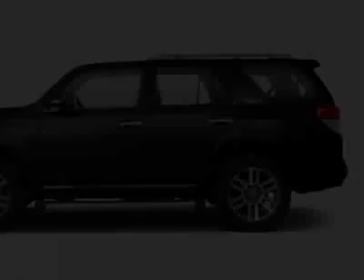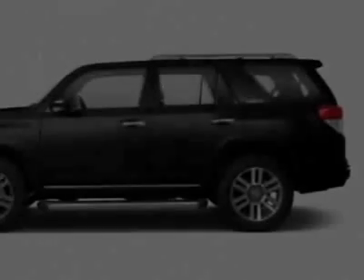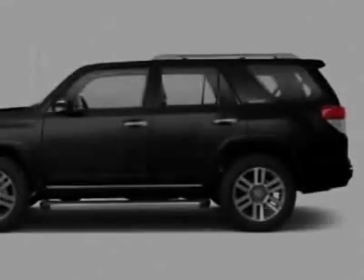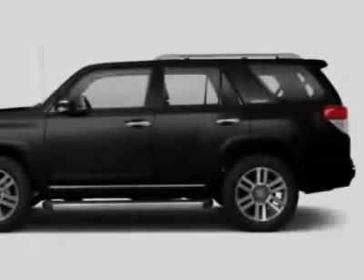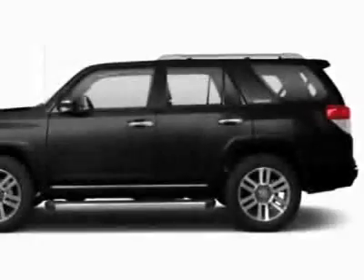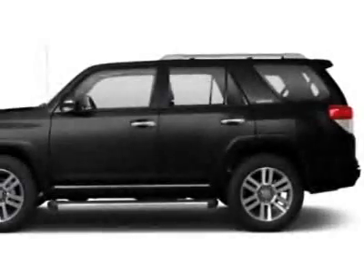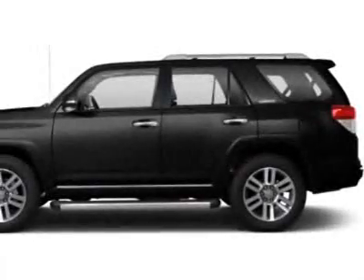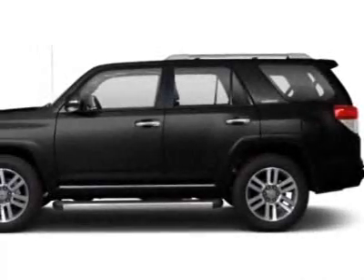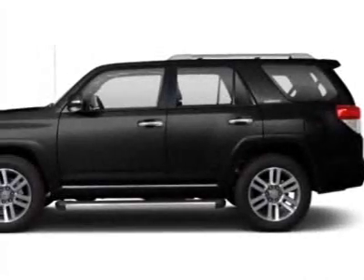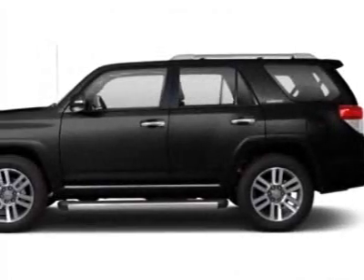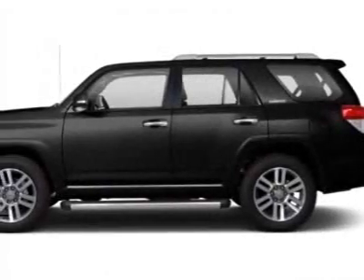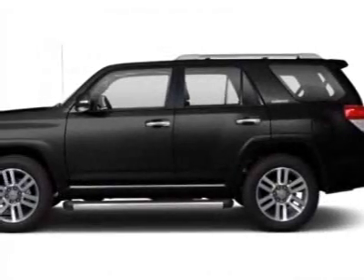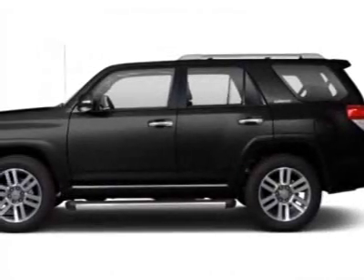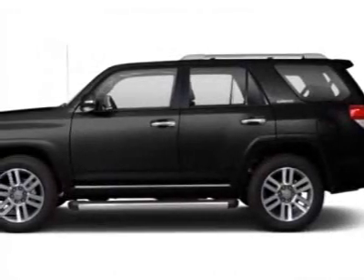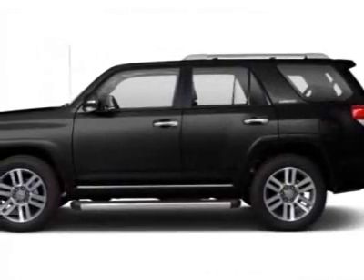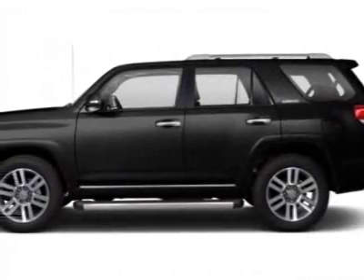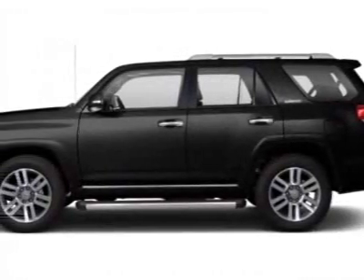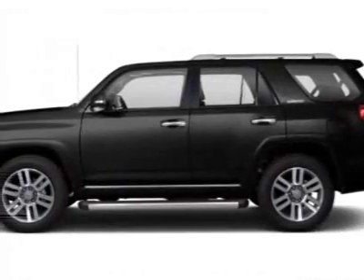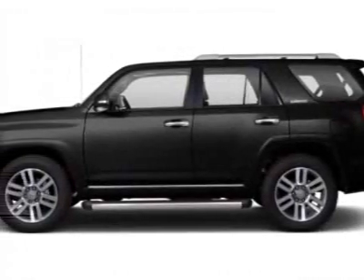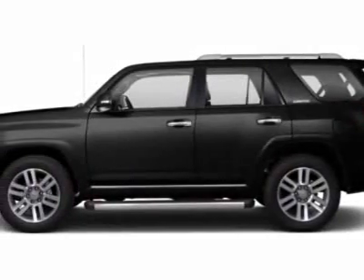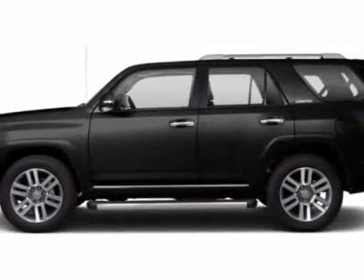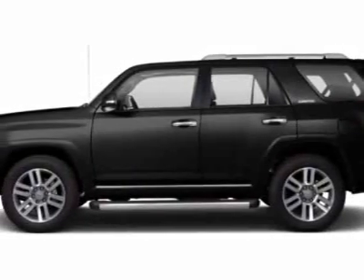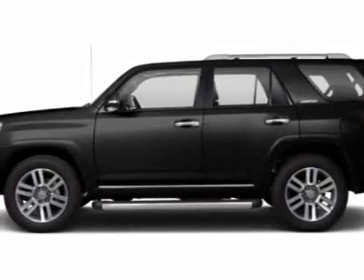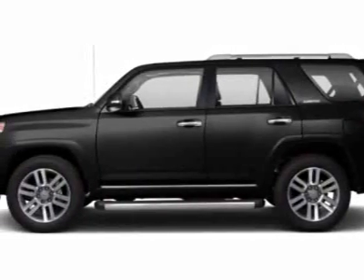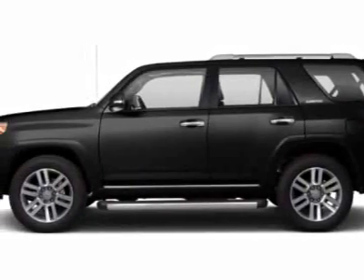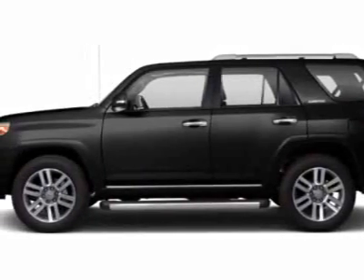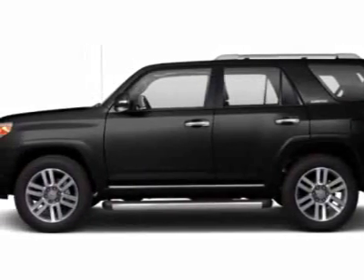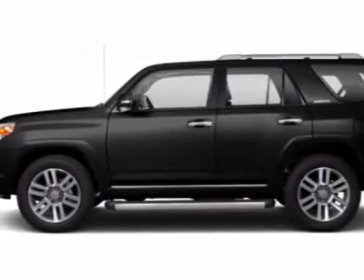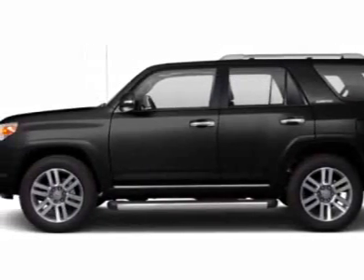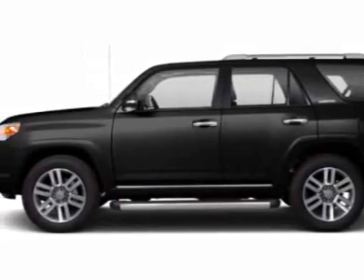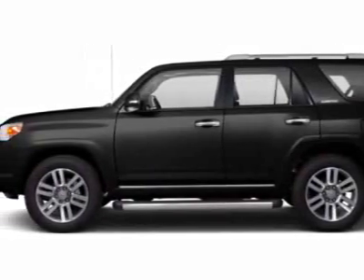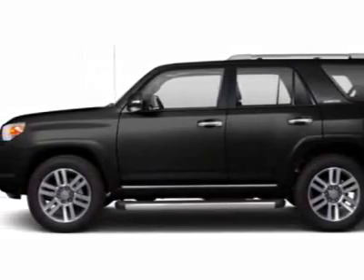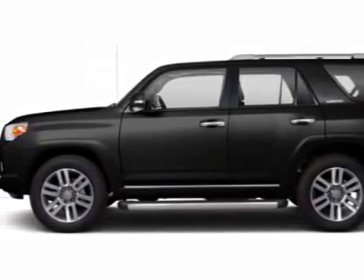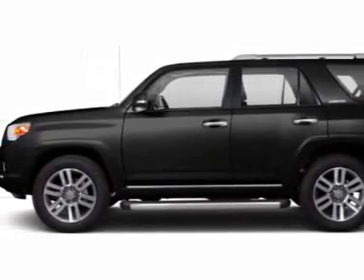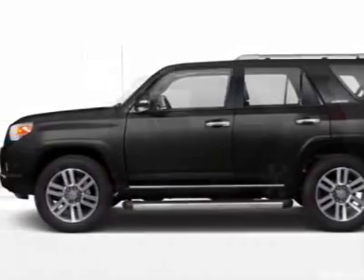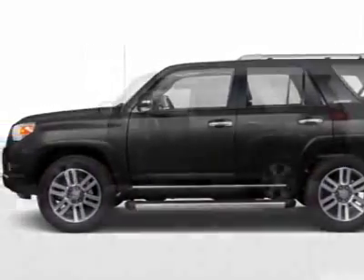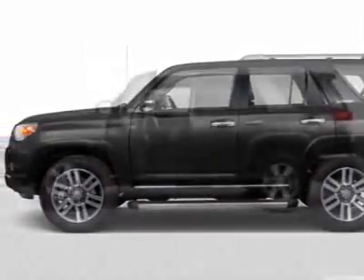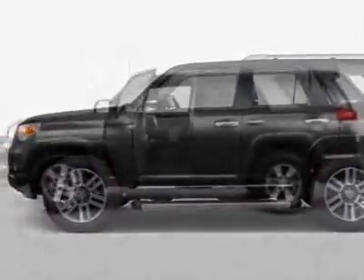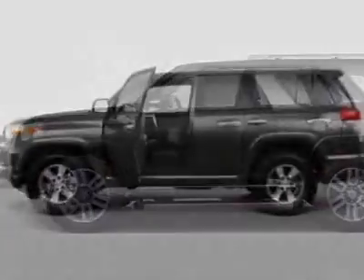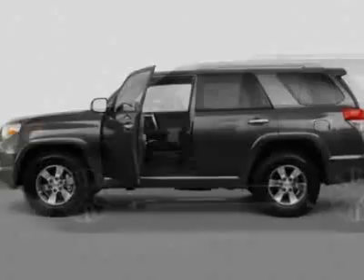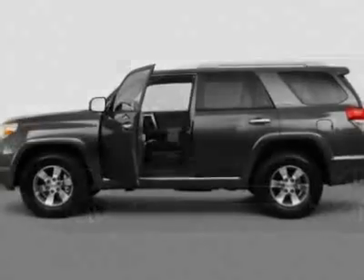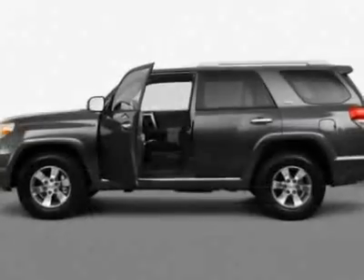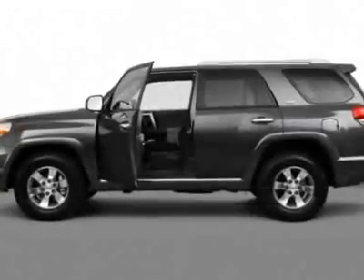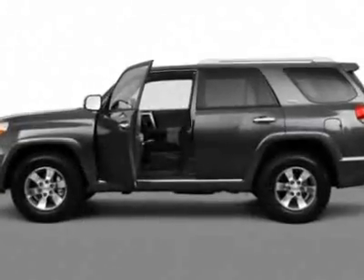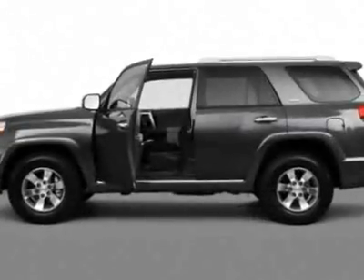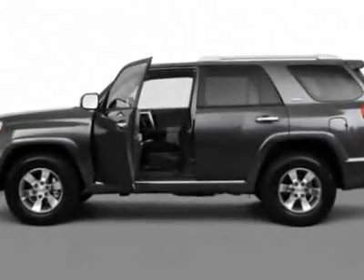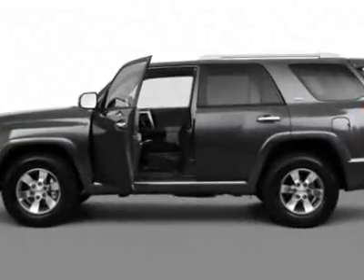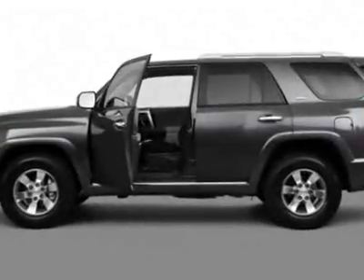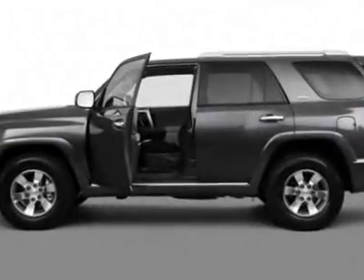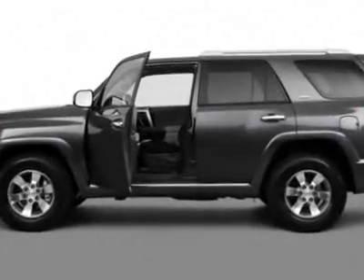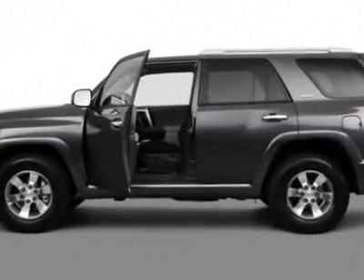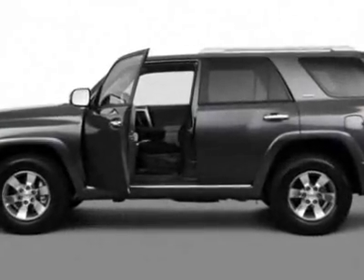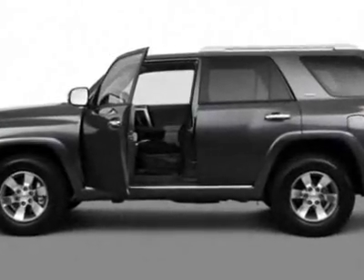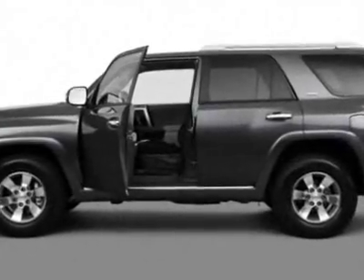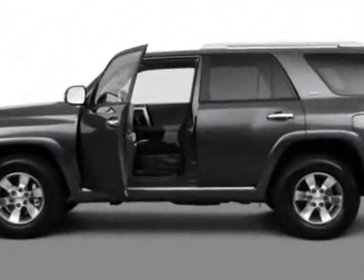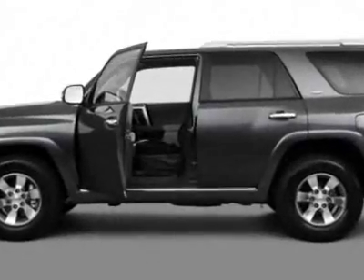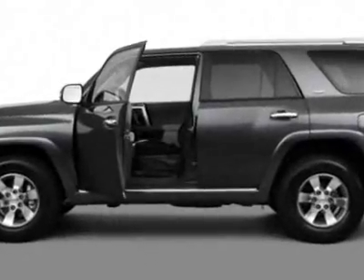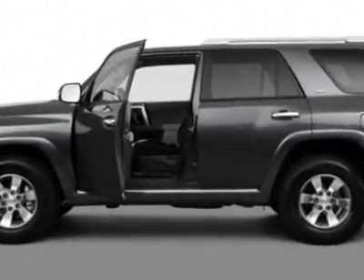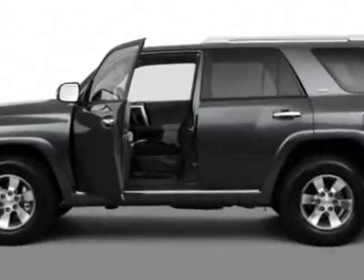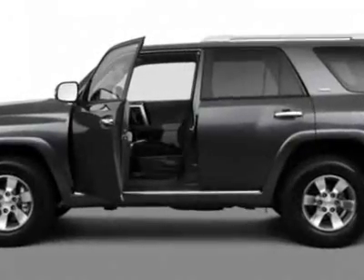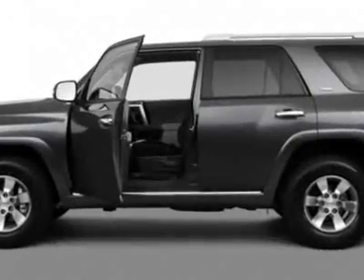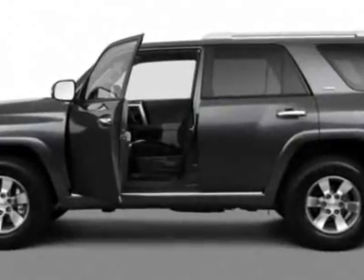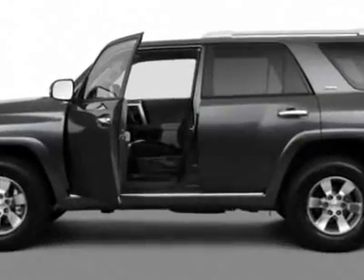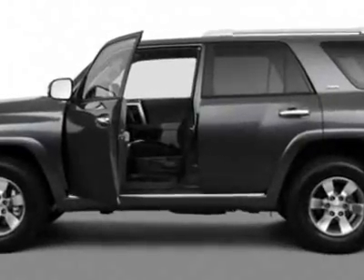Come take a look at this new 2011 Toyota 4Runner. For your protection, this vehicle has a full factory warranty.